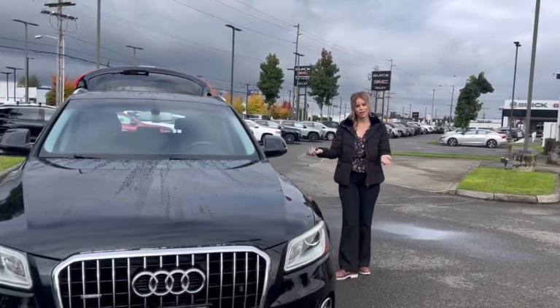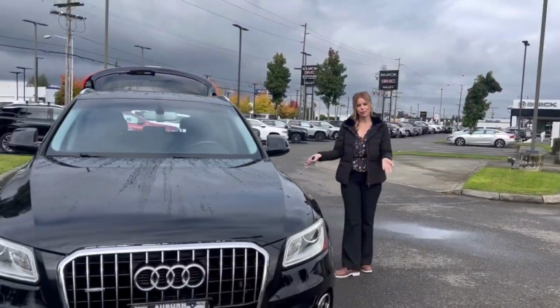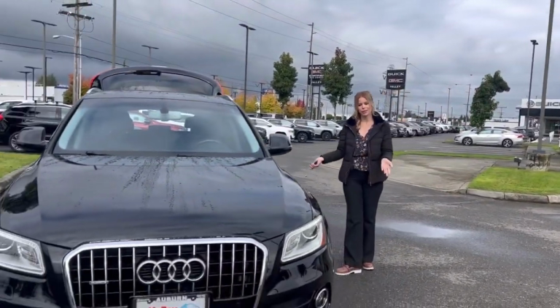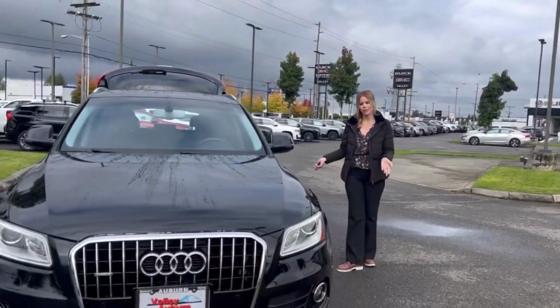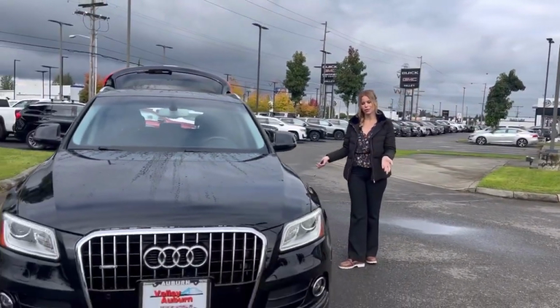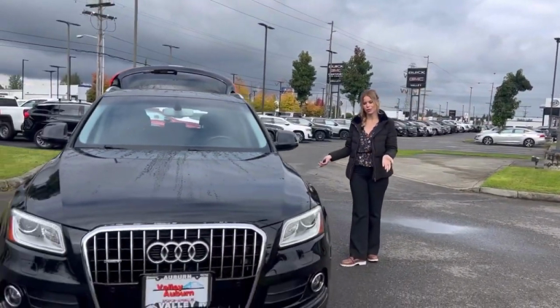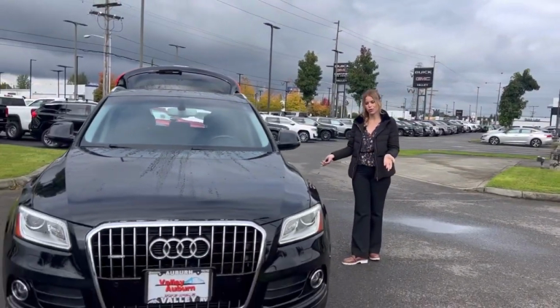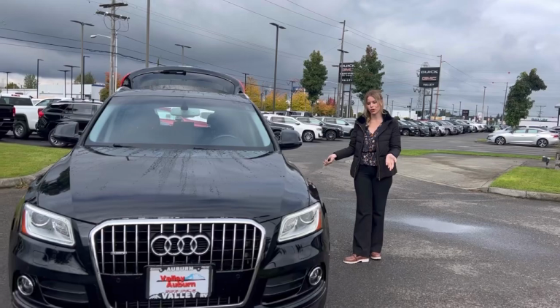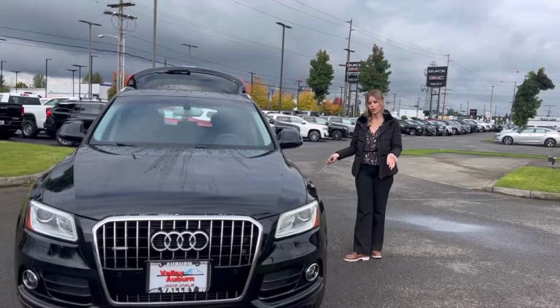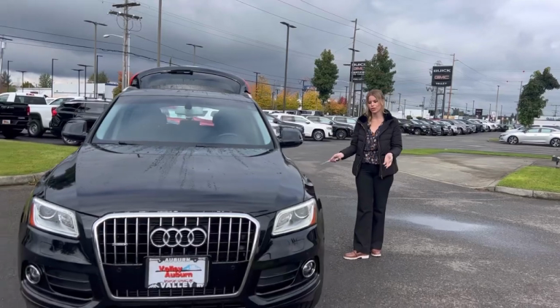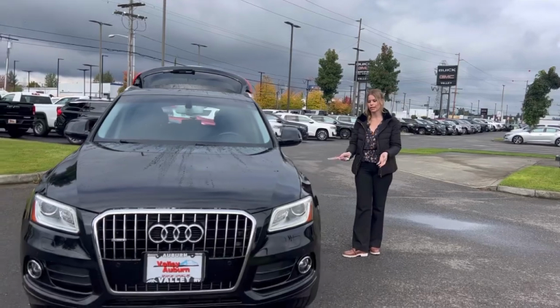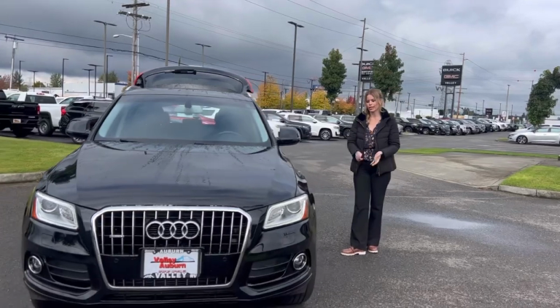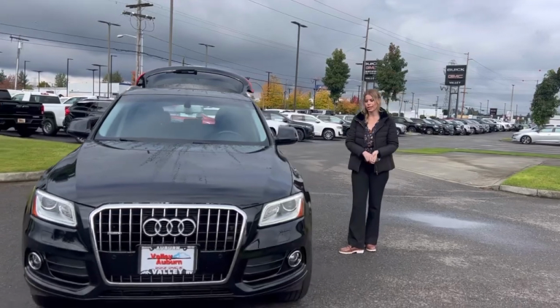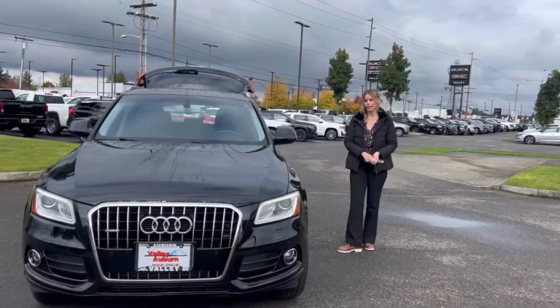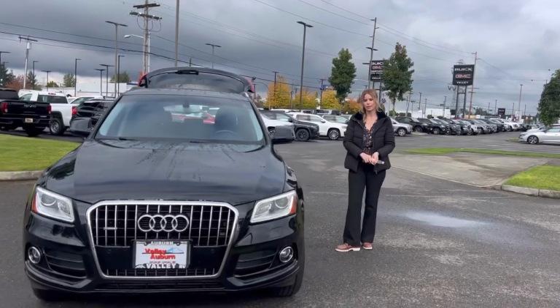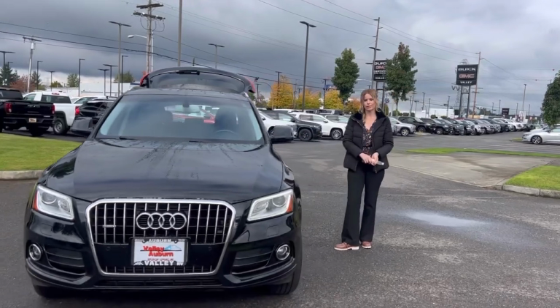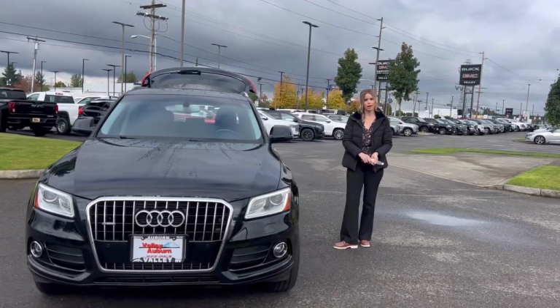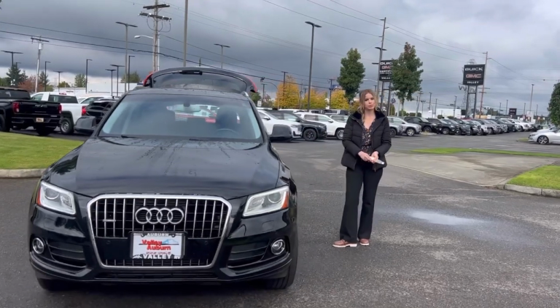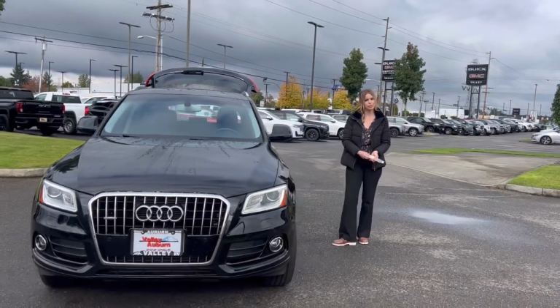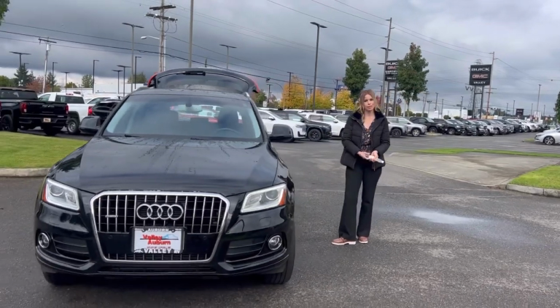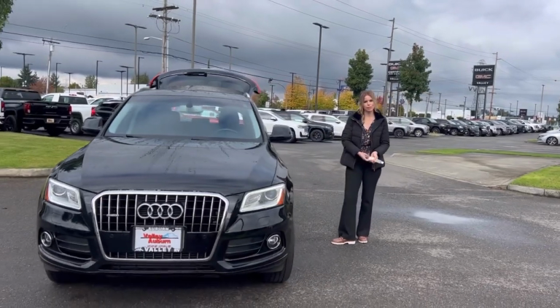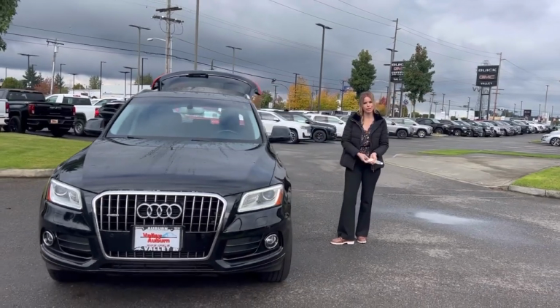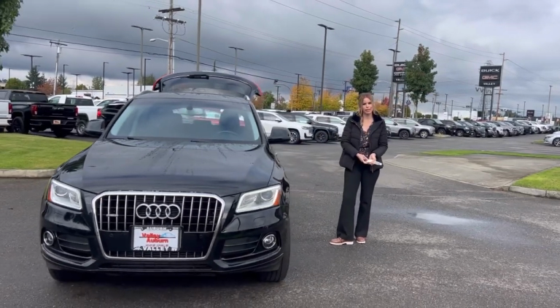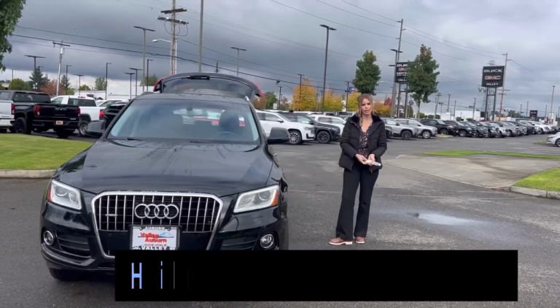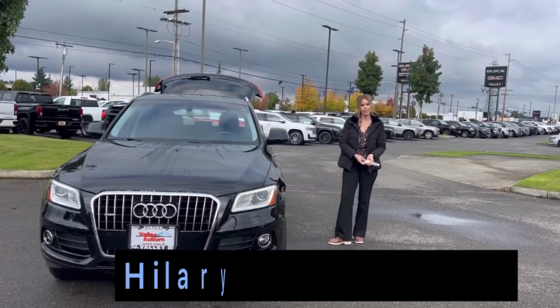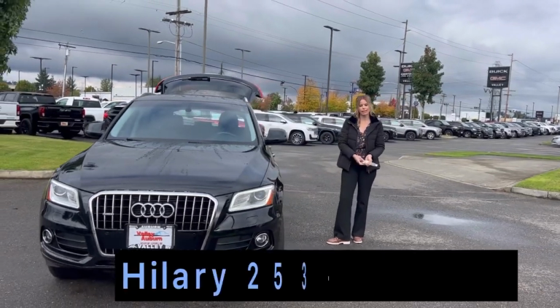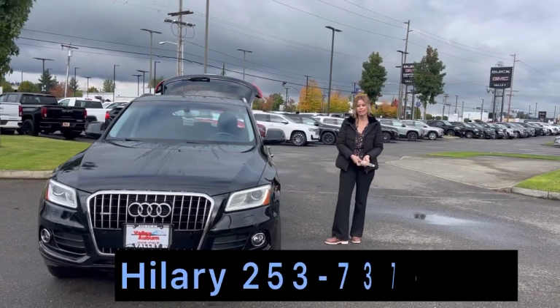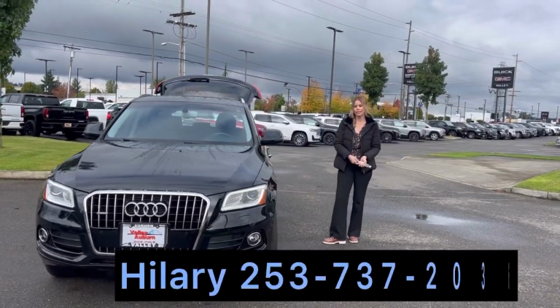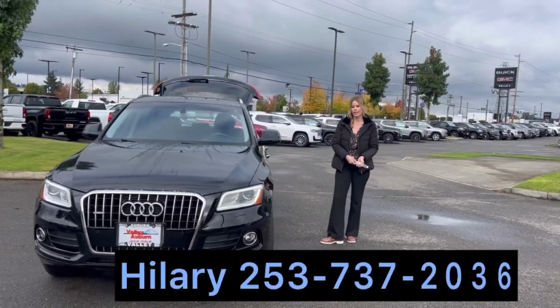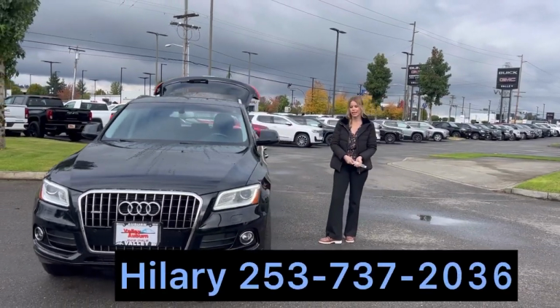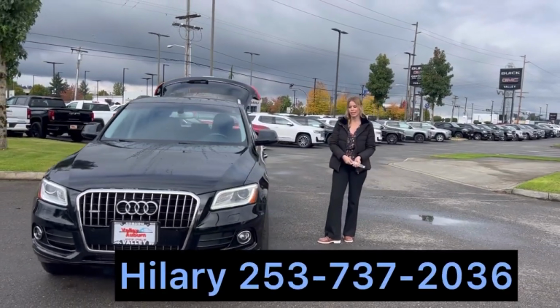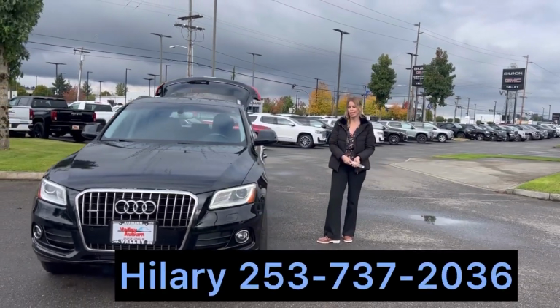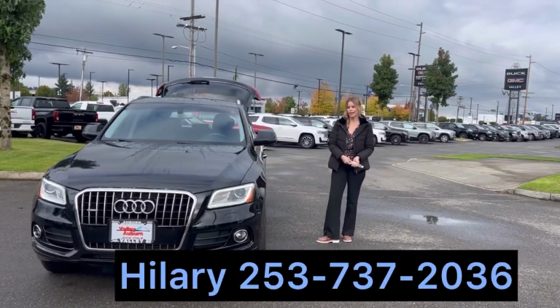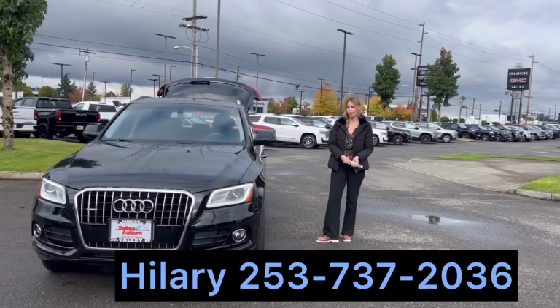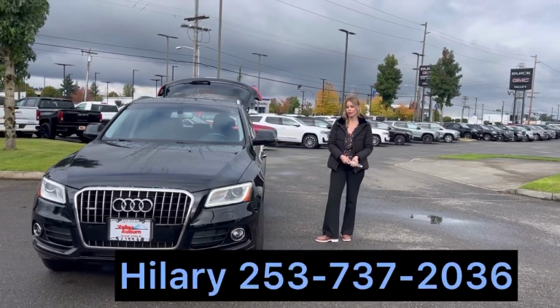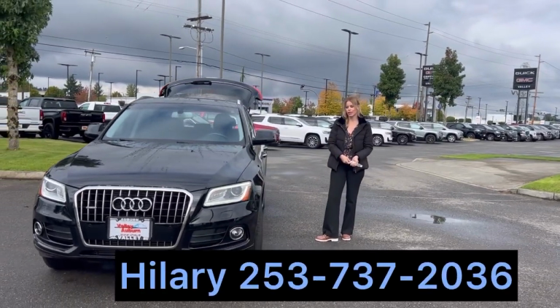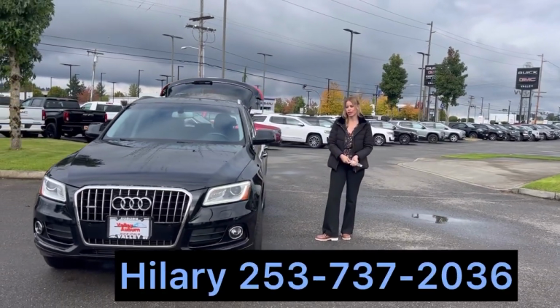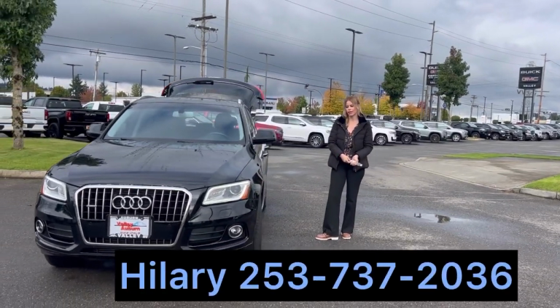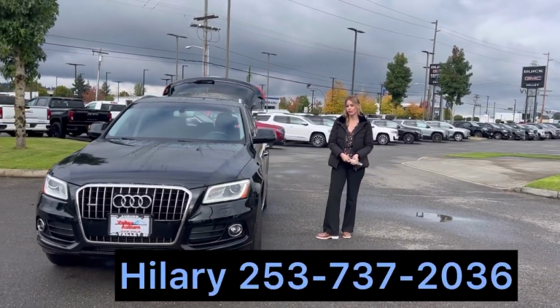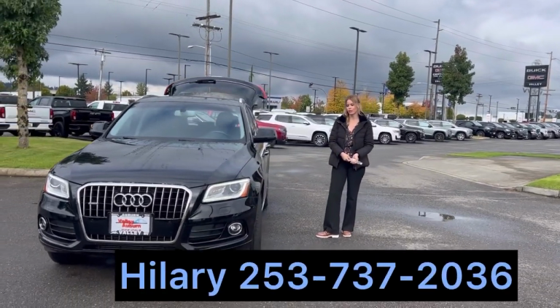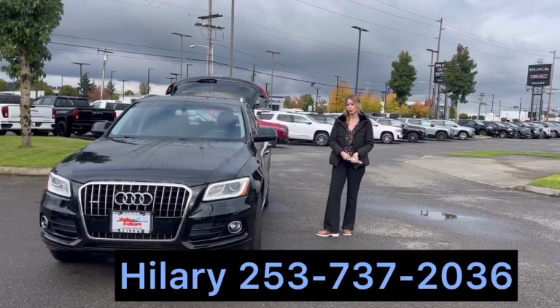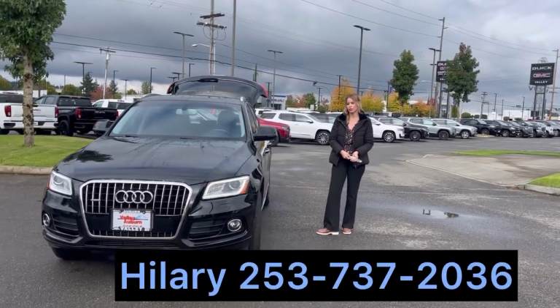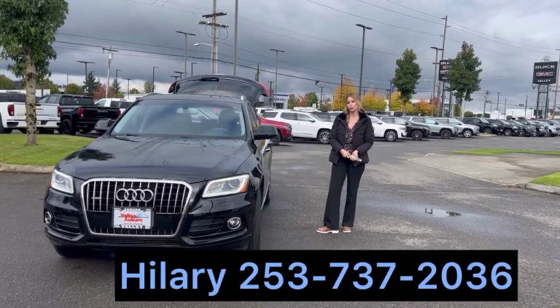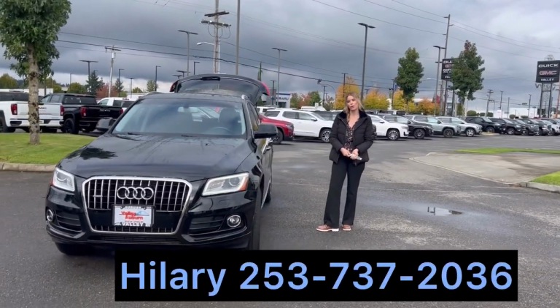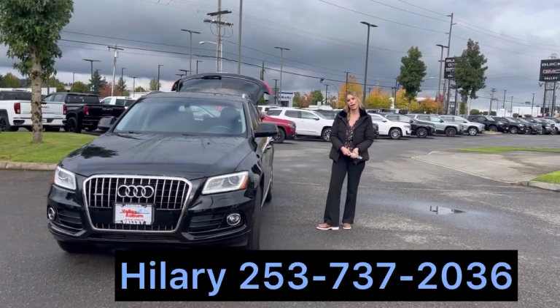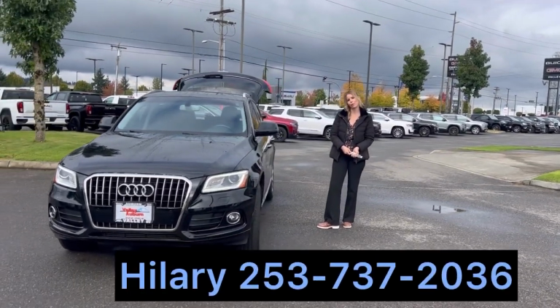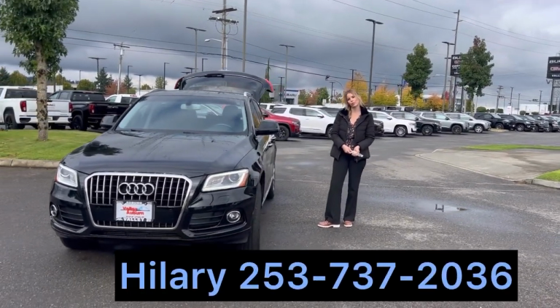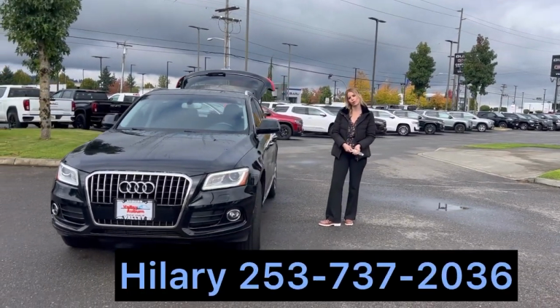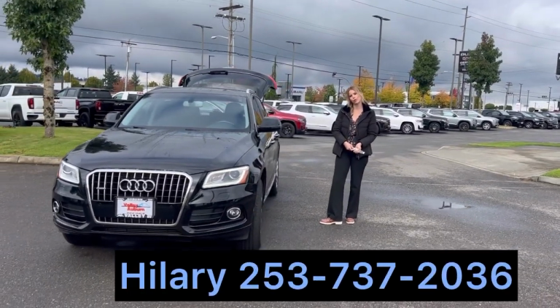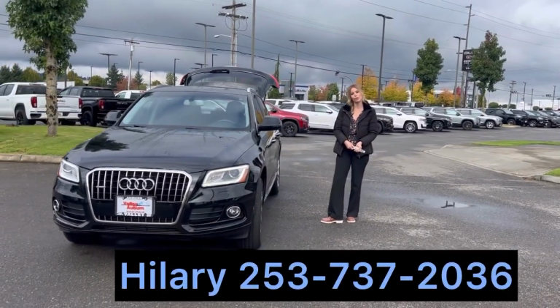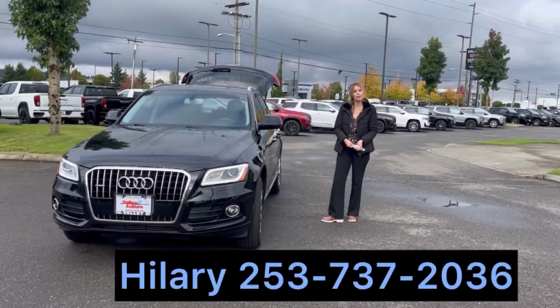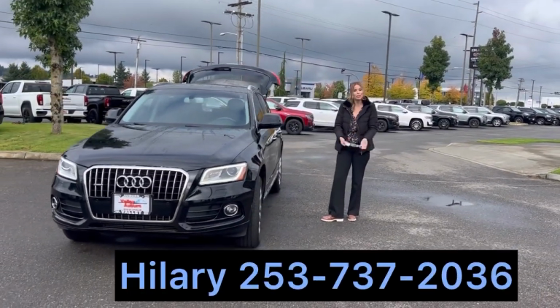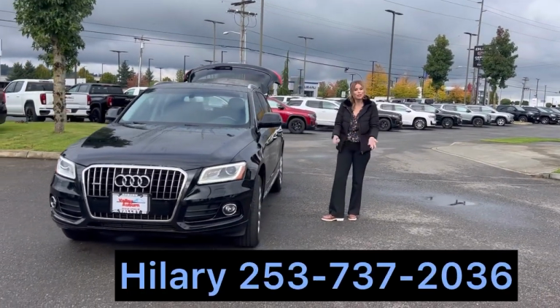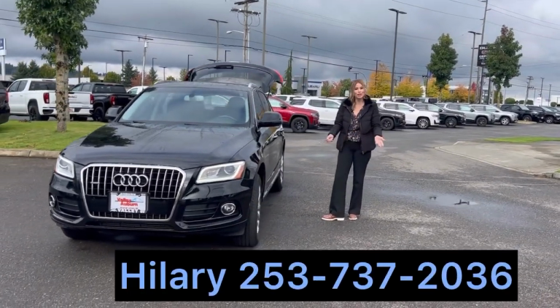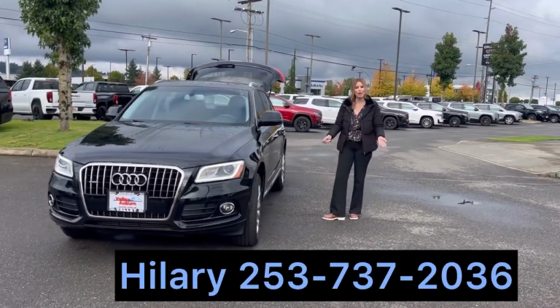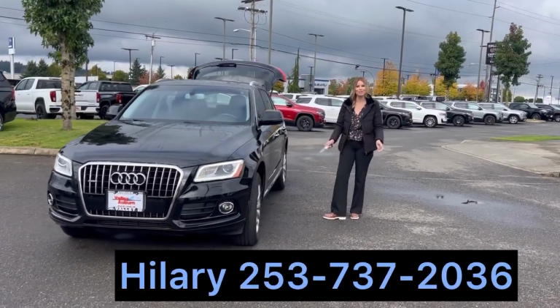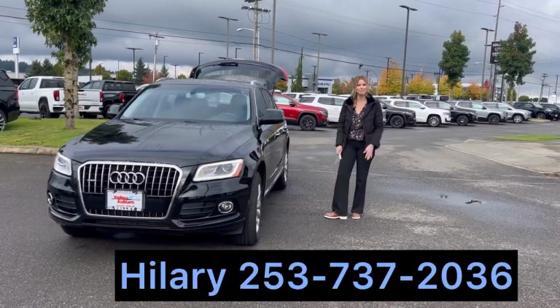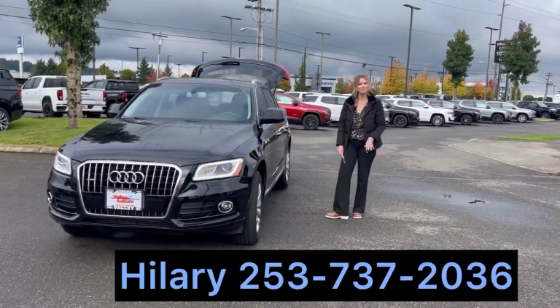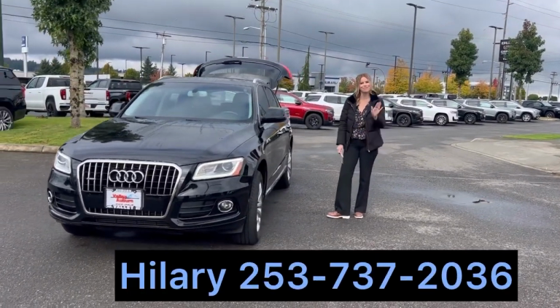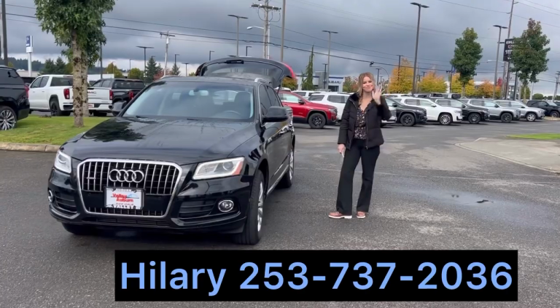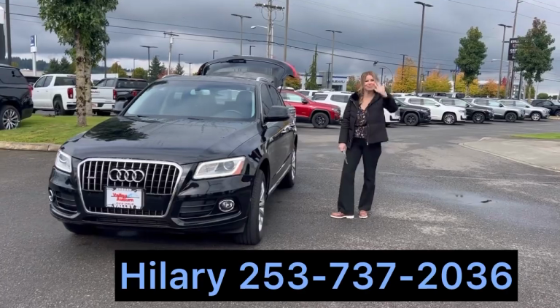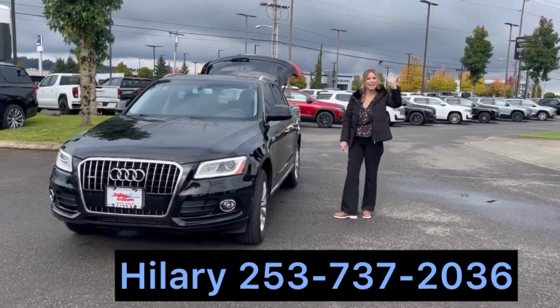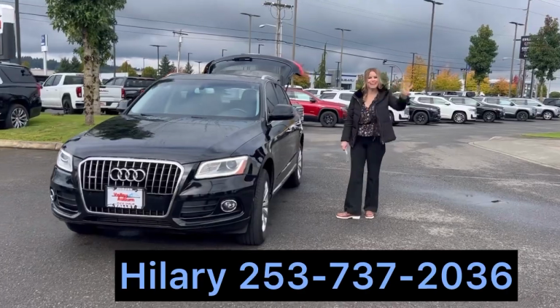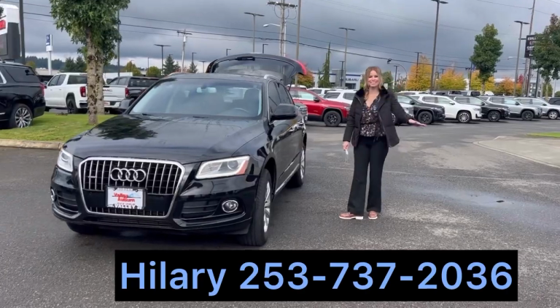At the very least, come give it a whirl. Come see me — I would love to help you or anyone you know. Bye!